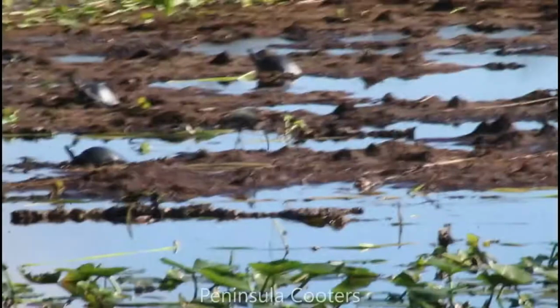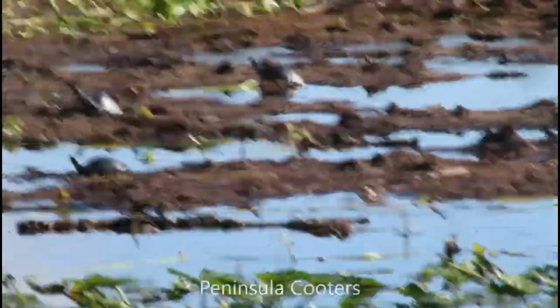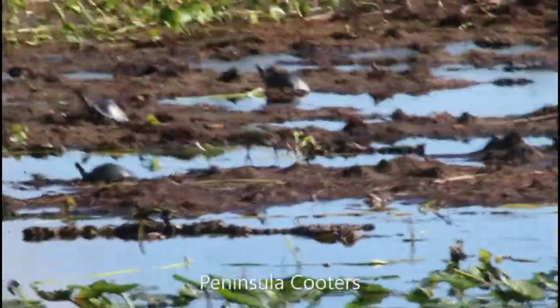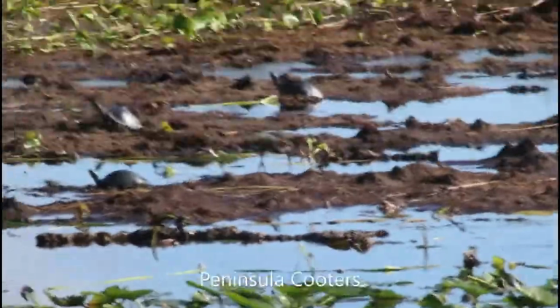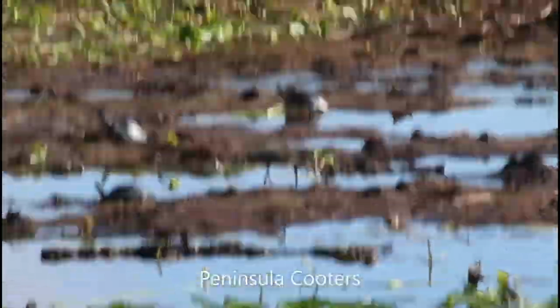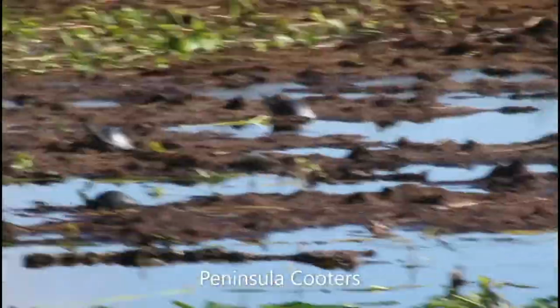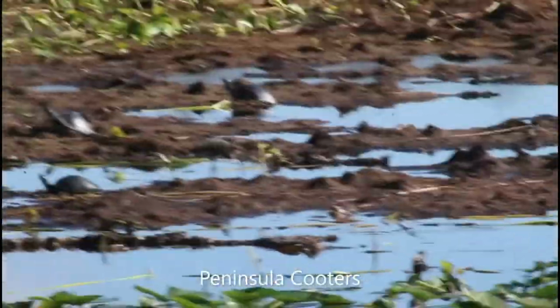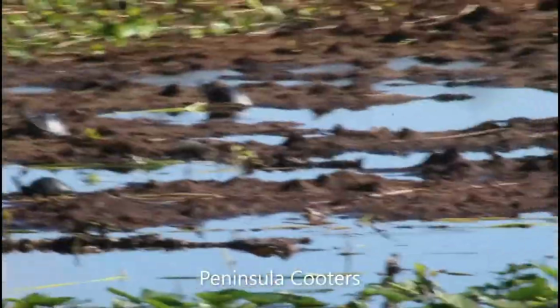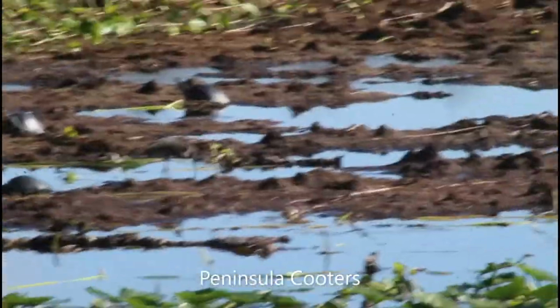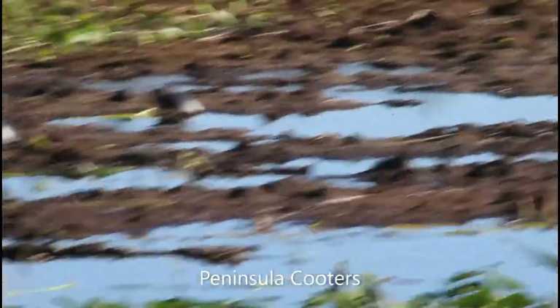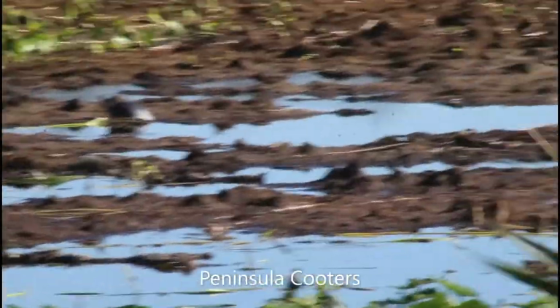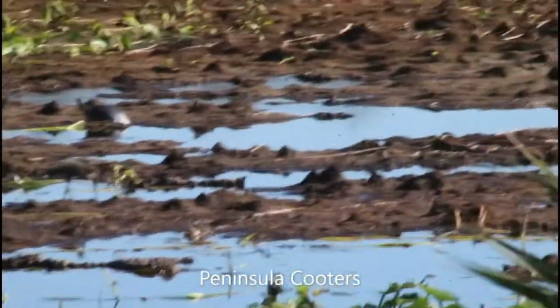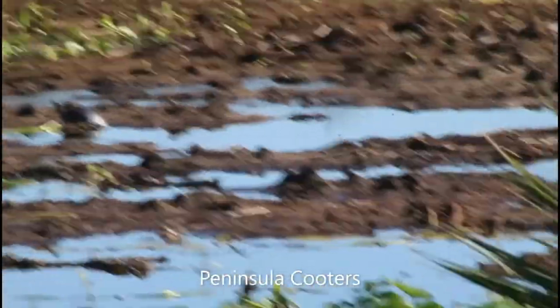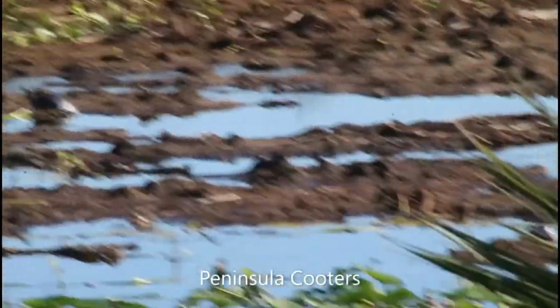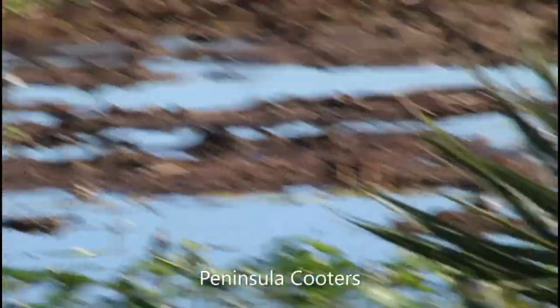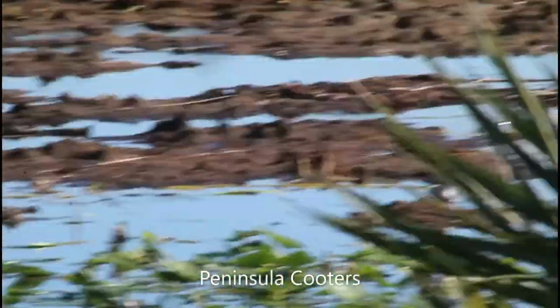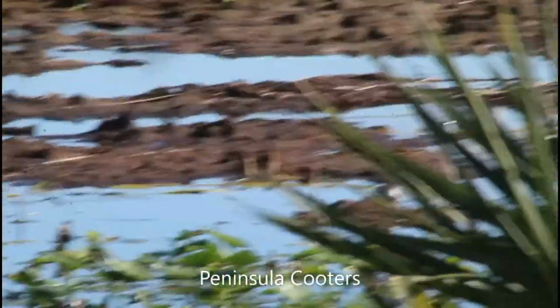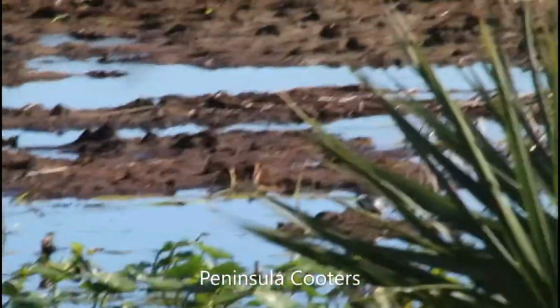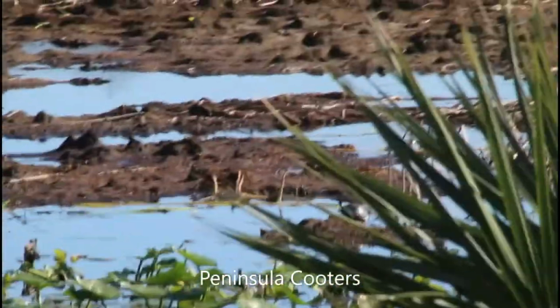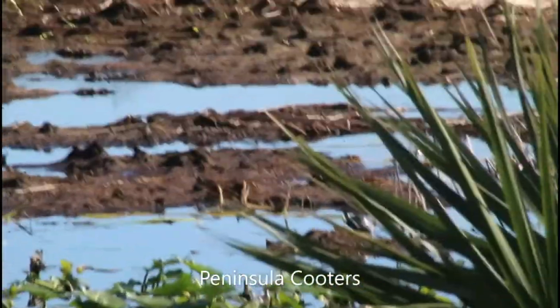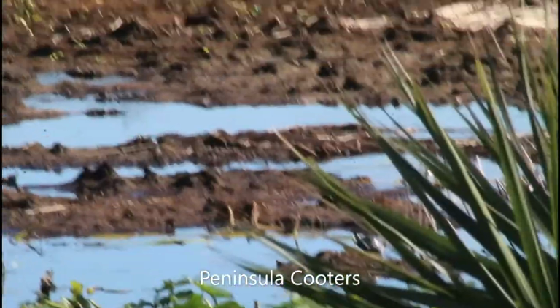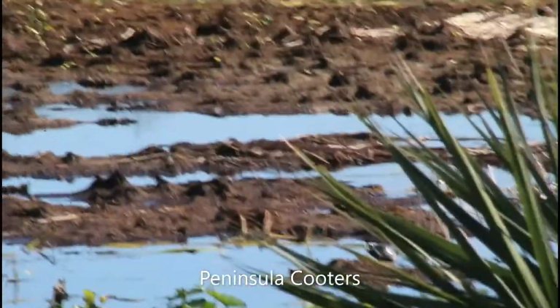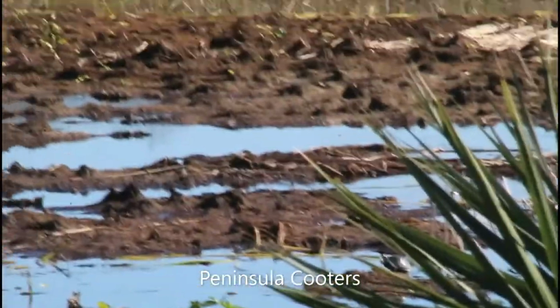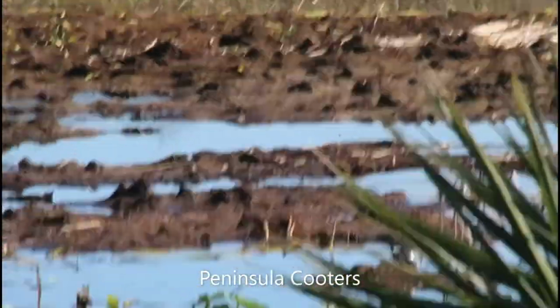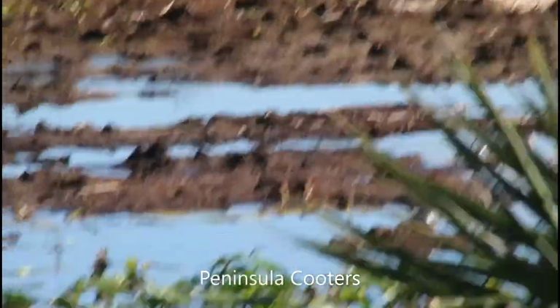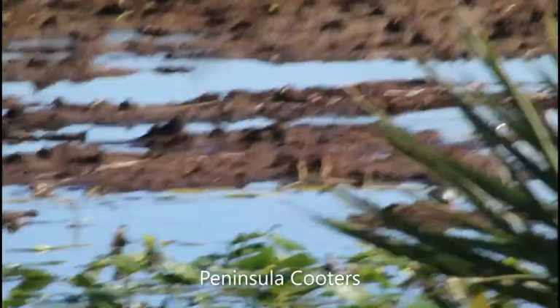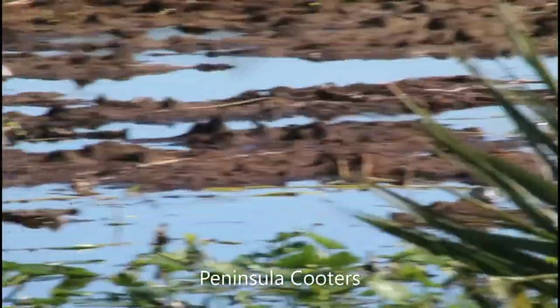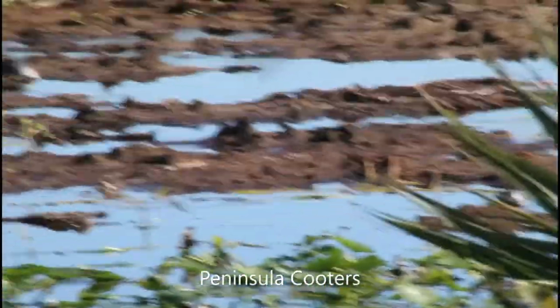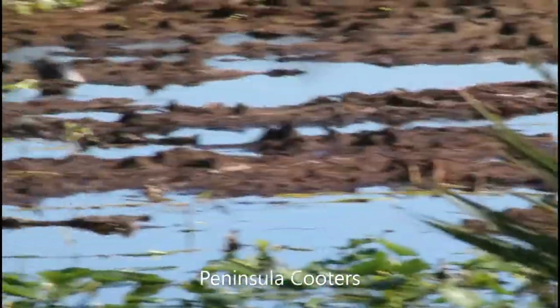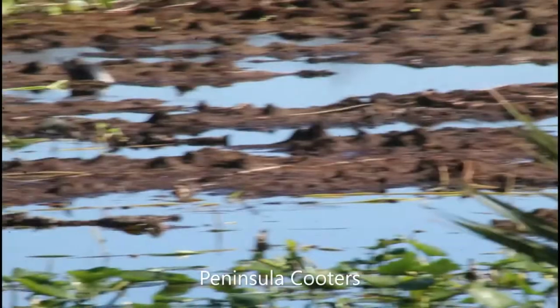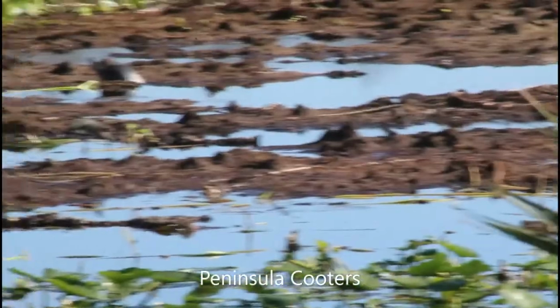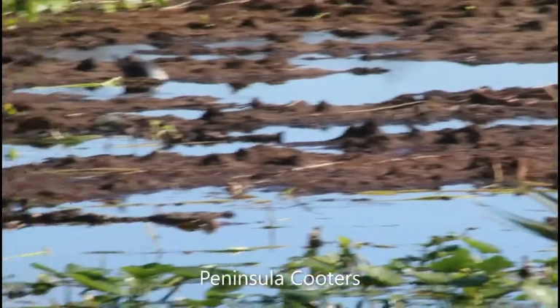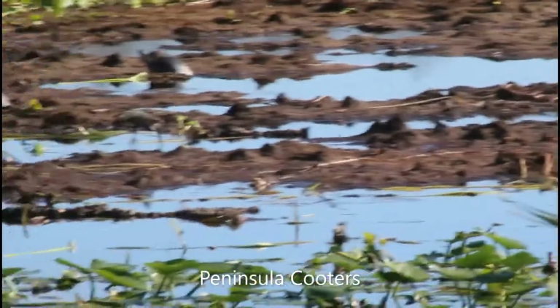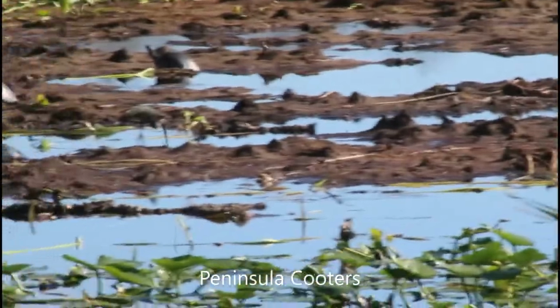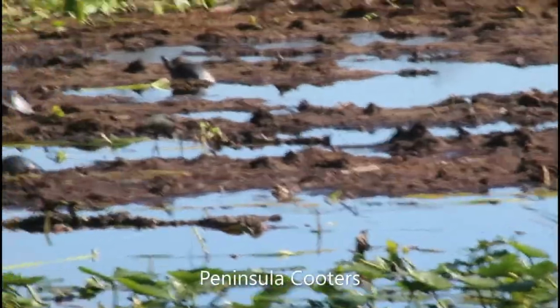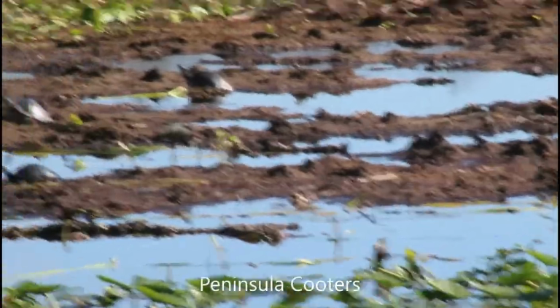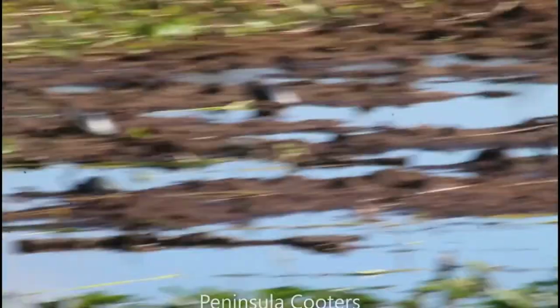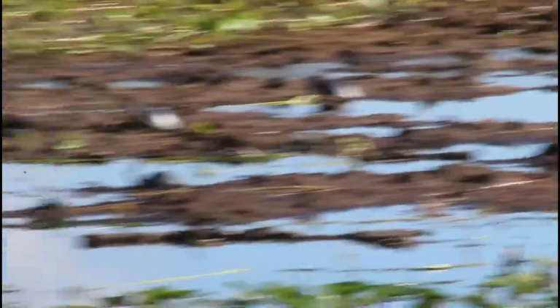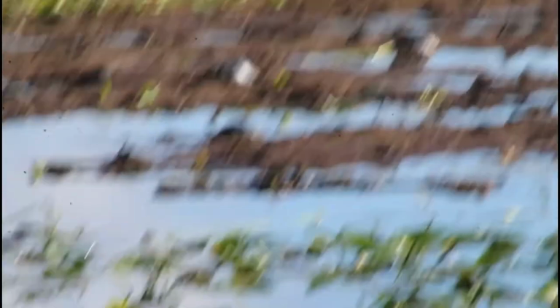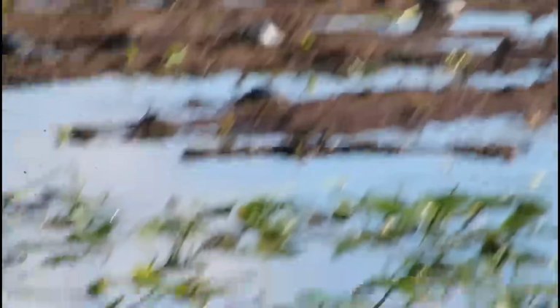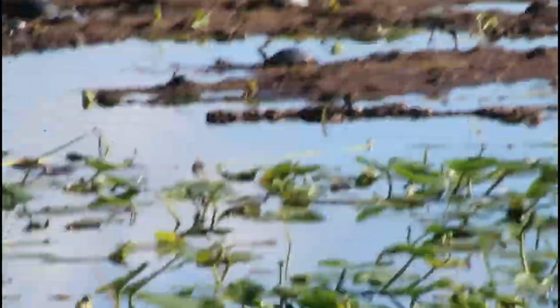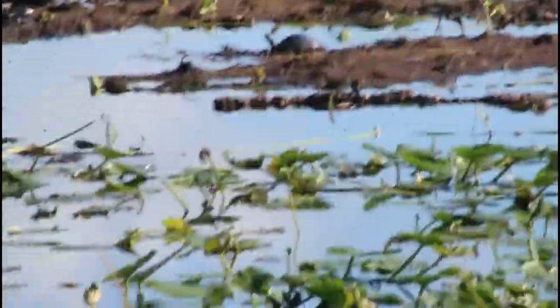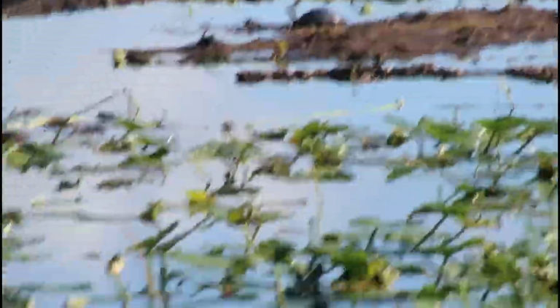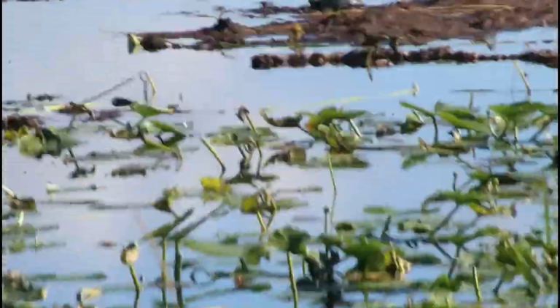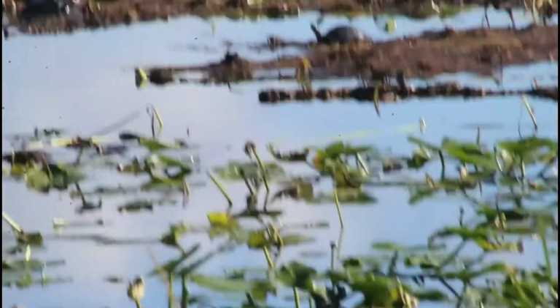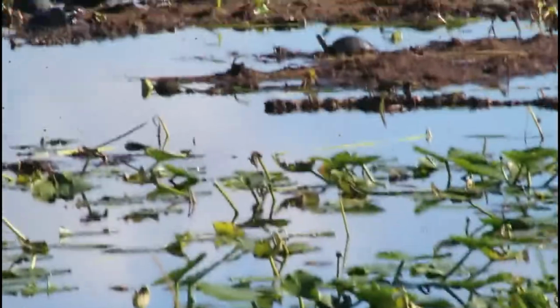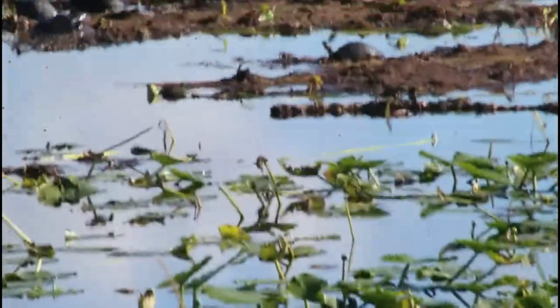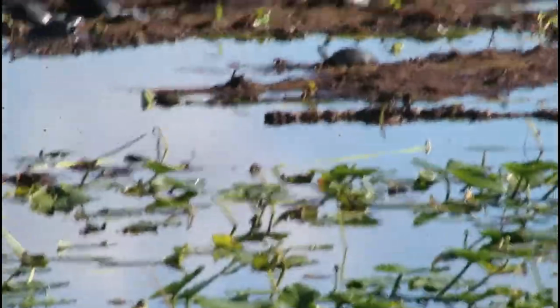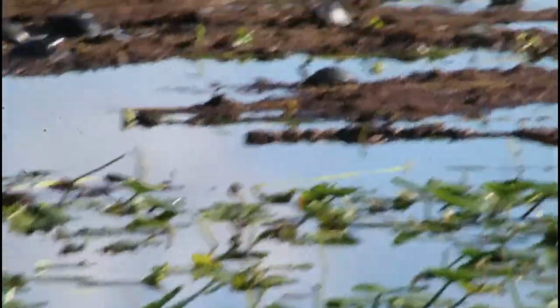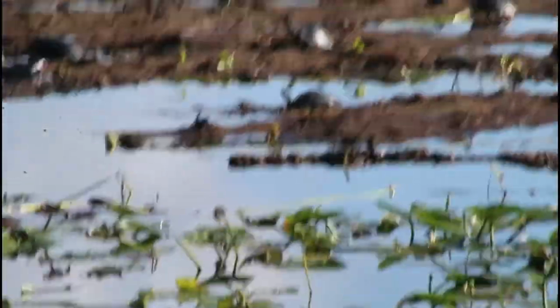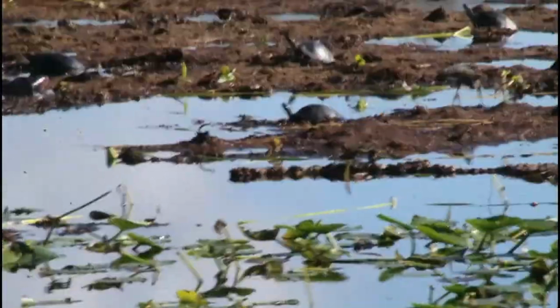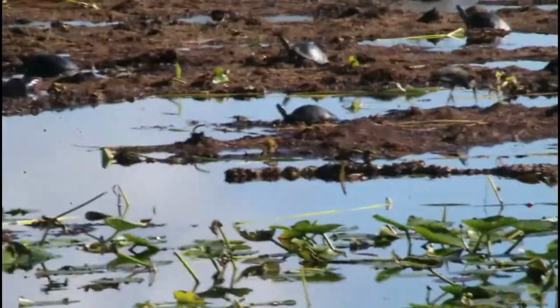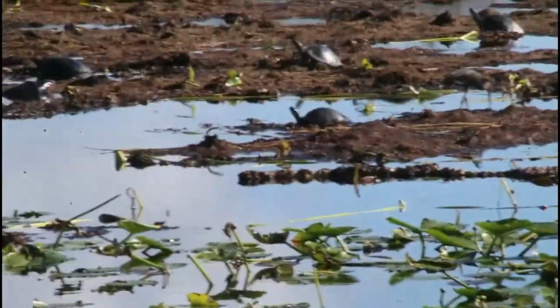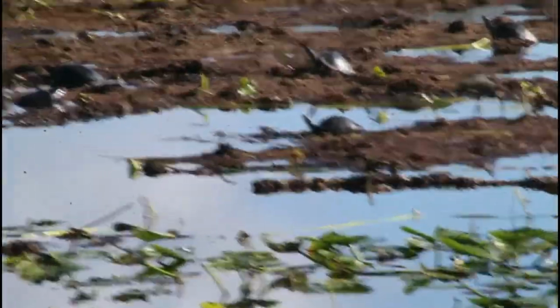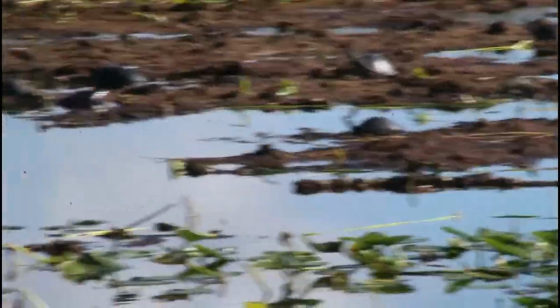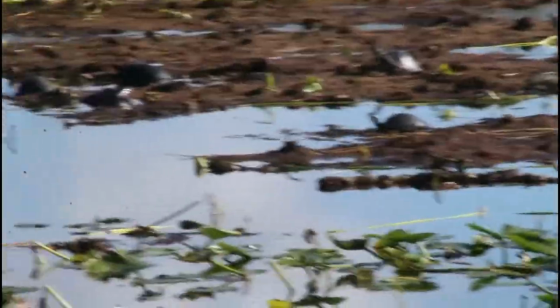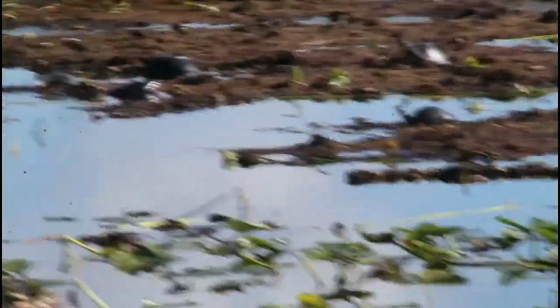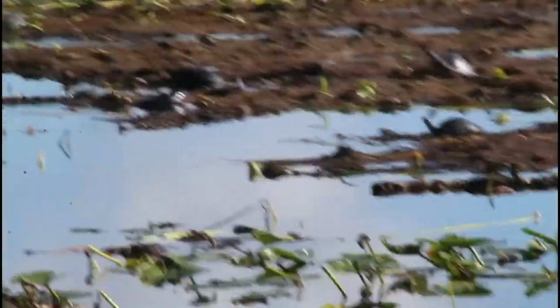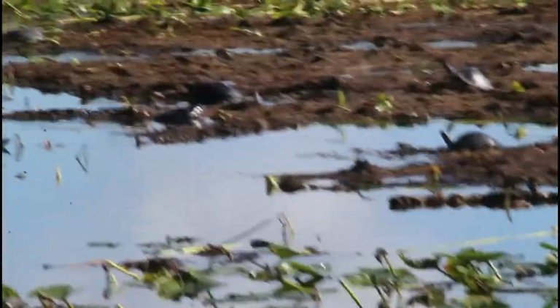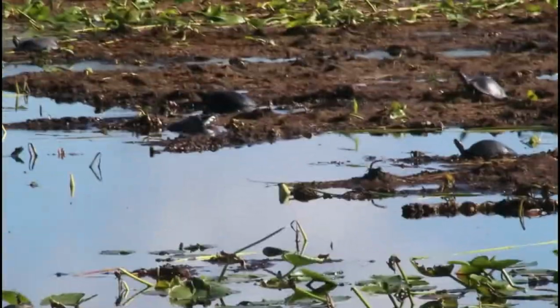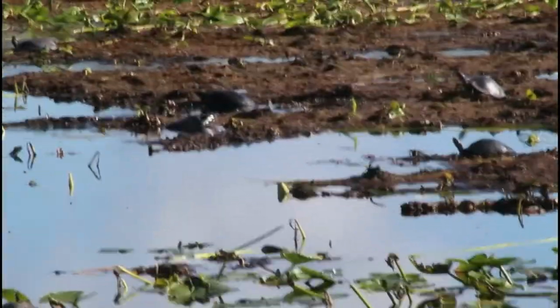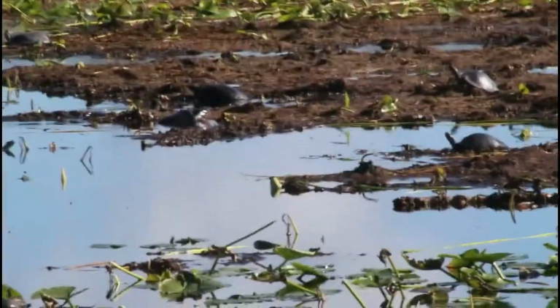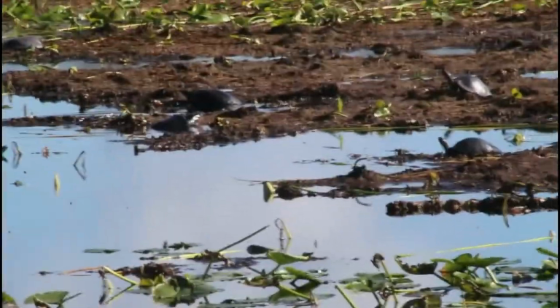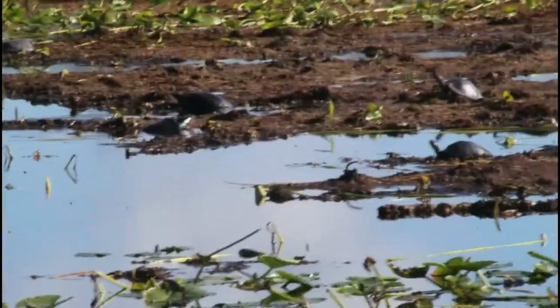There are a bunch of peninsula cooters basking in this area, as well as one Florida softshell turtle.